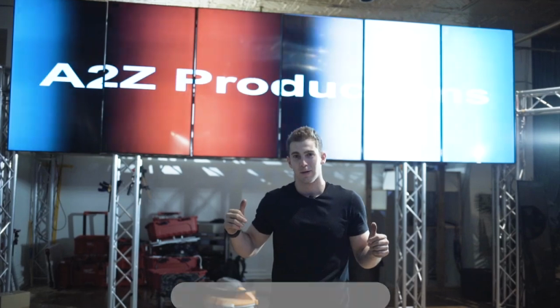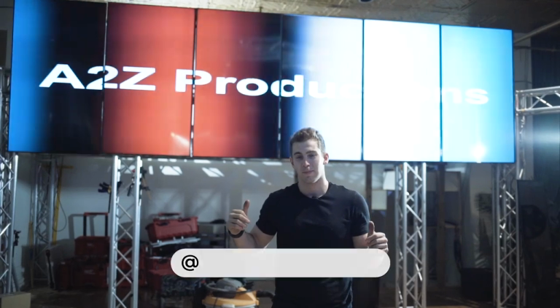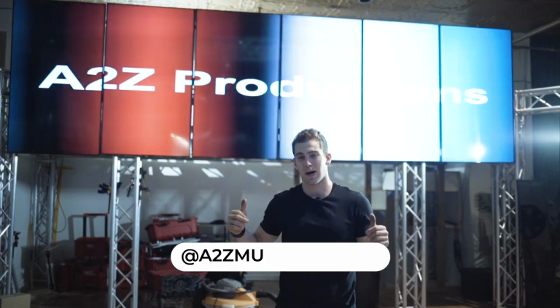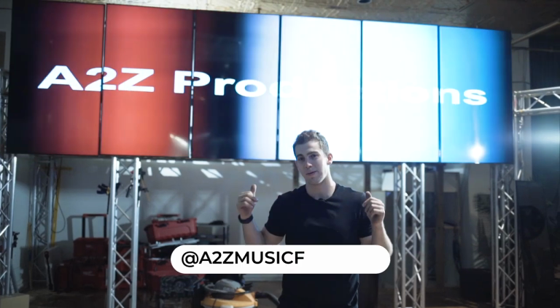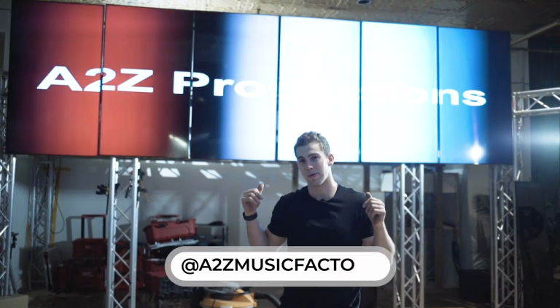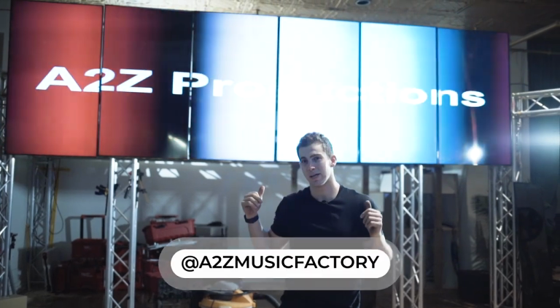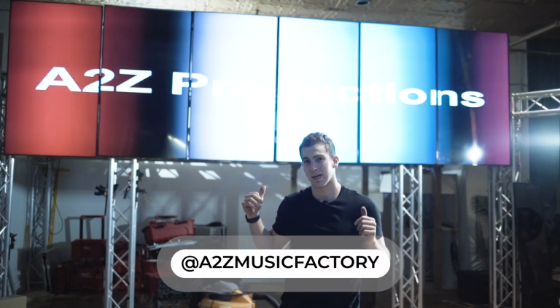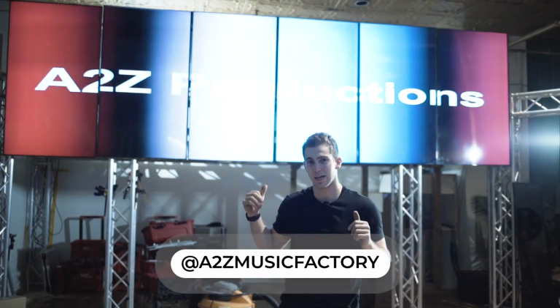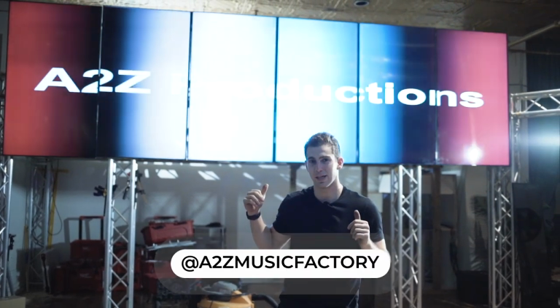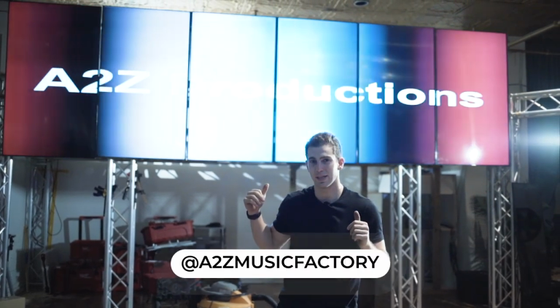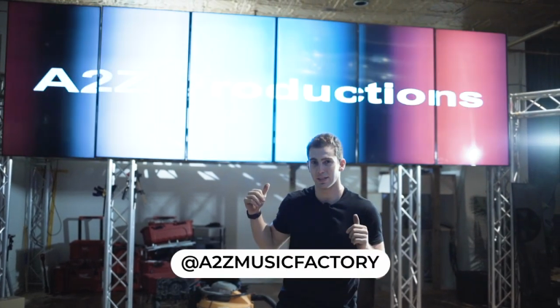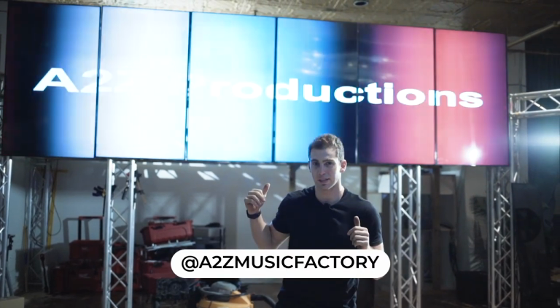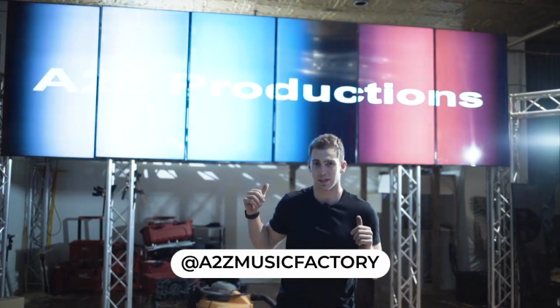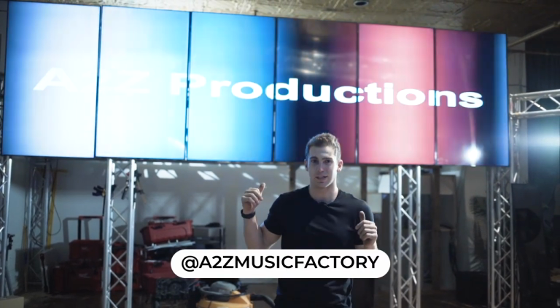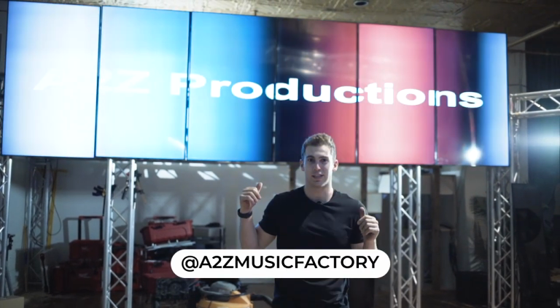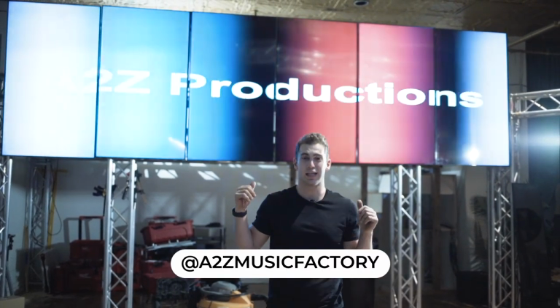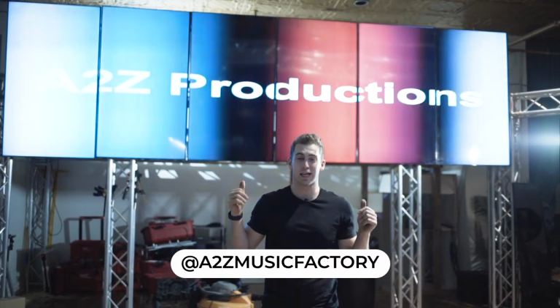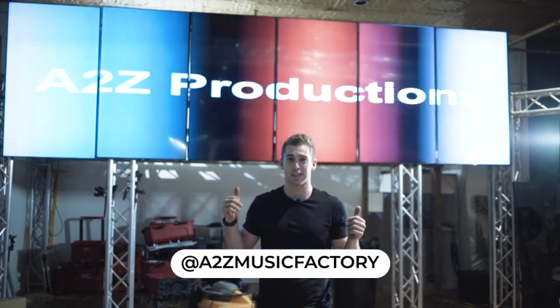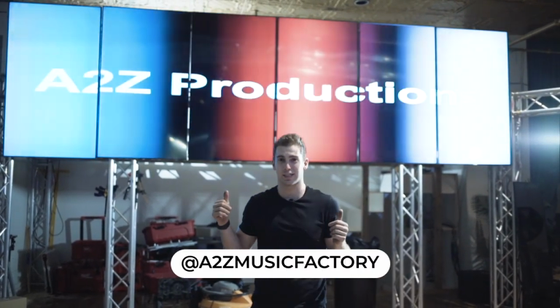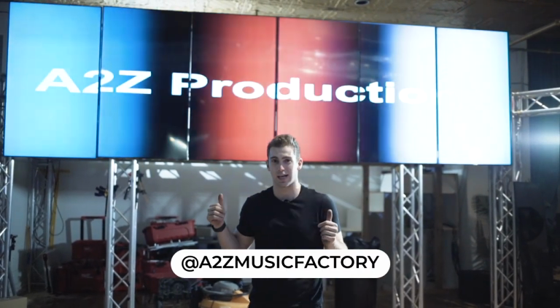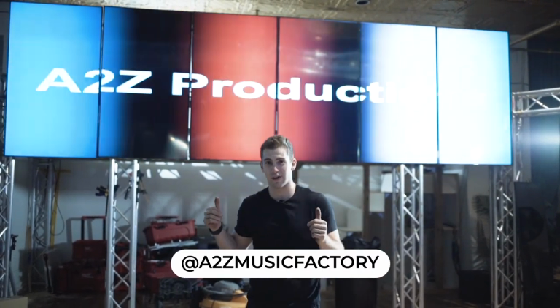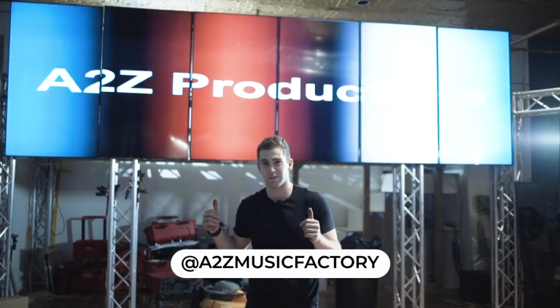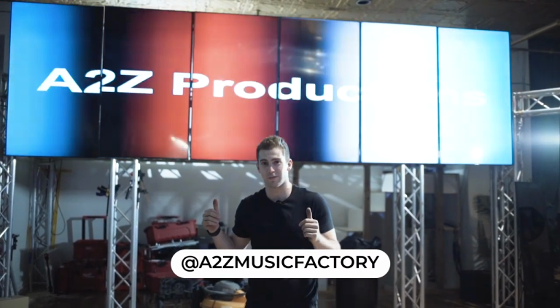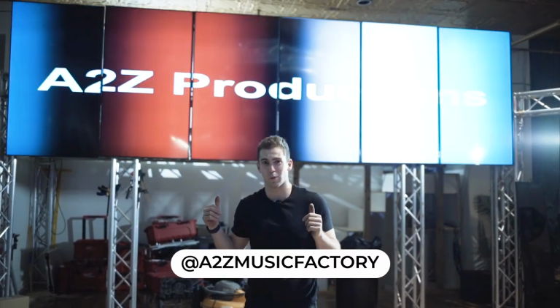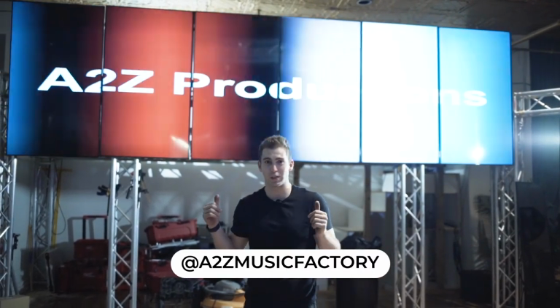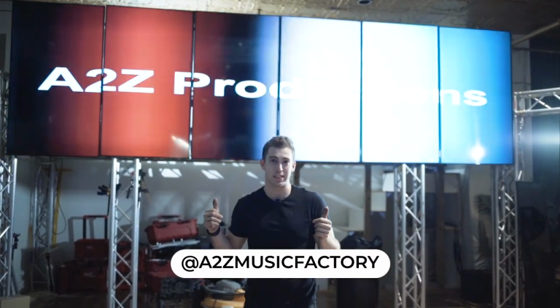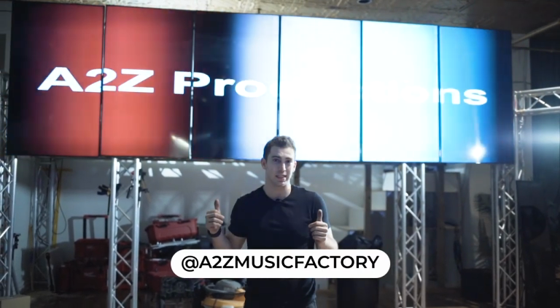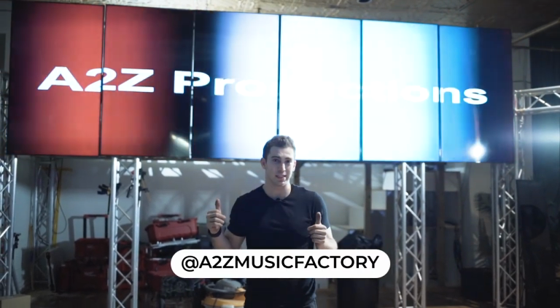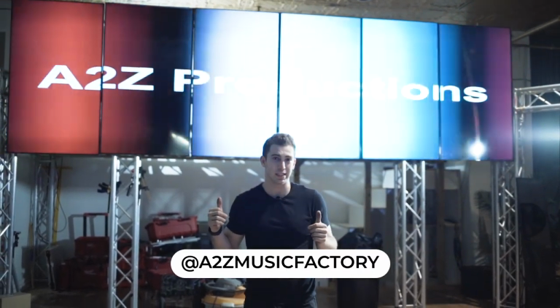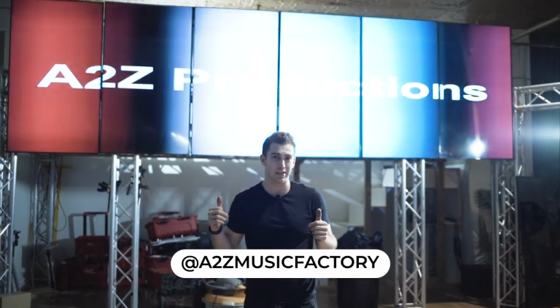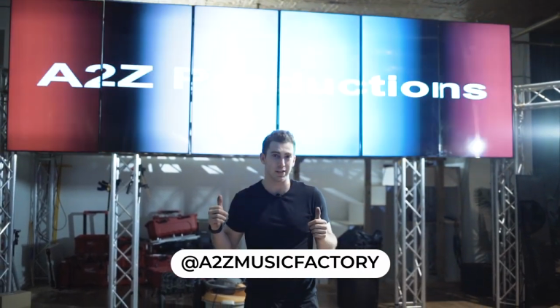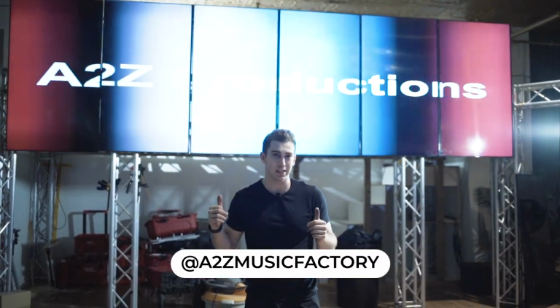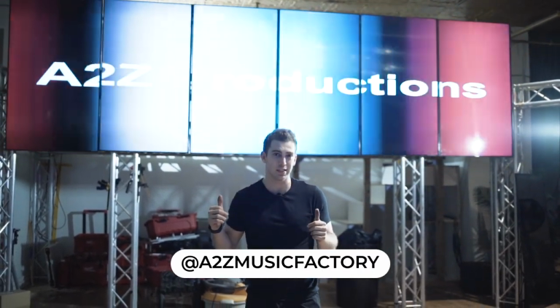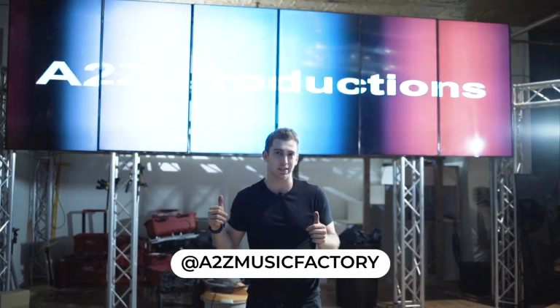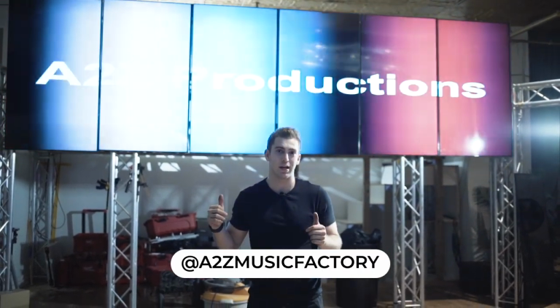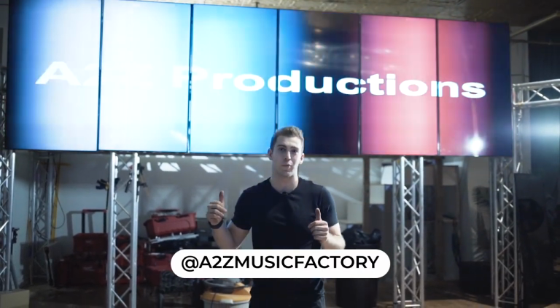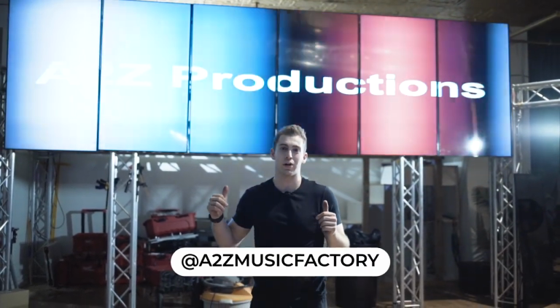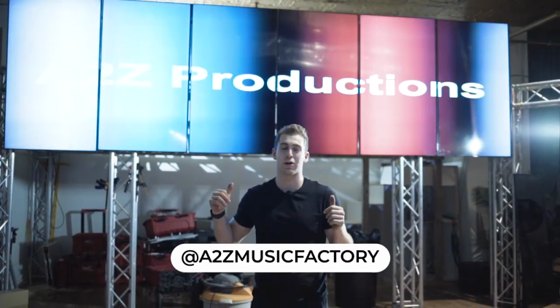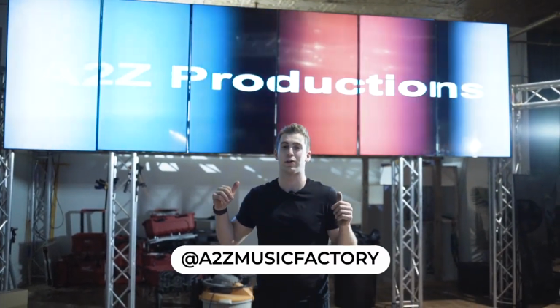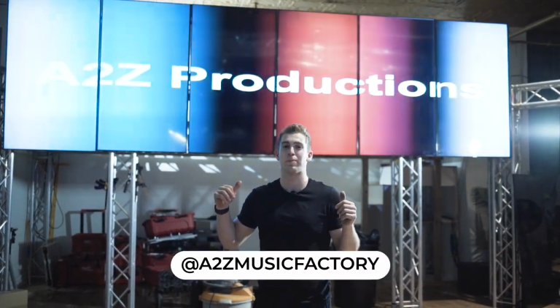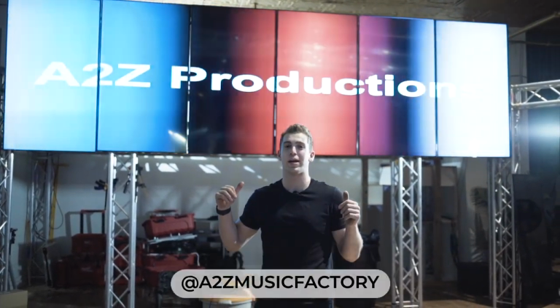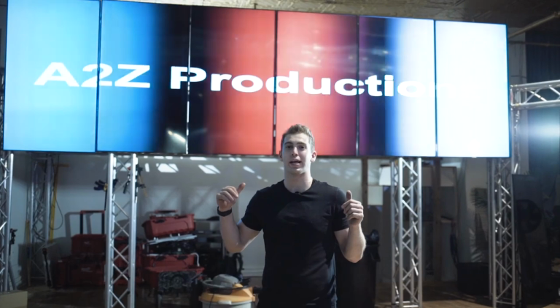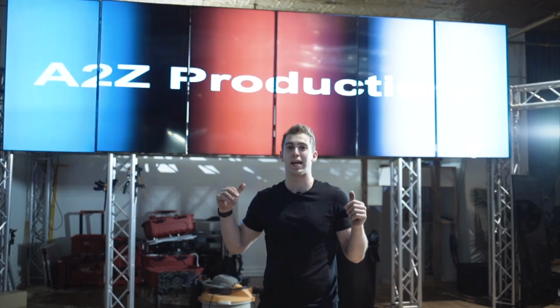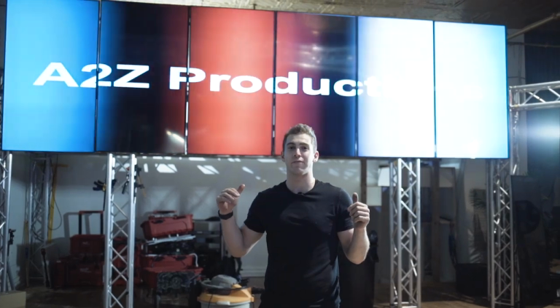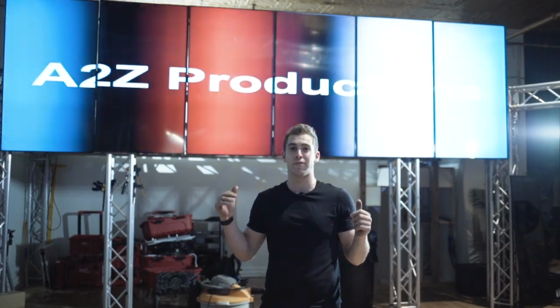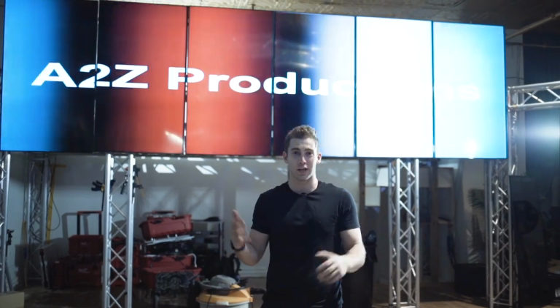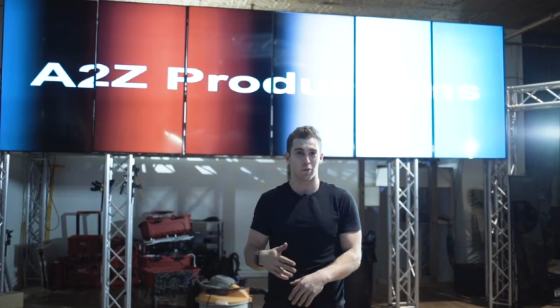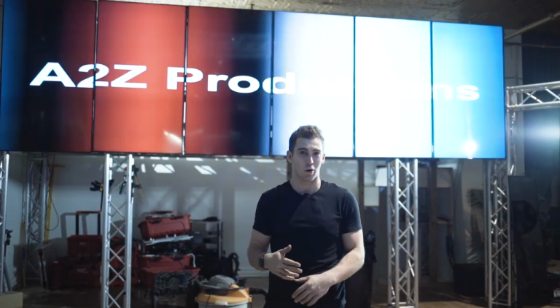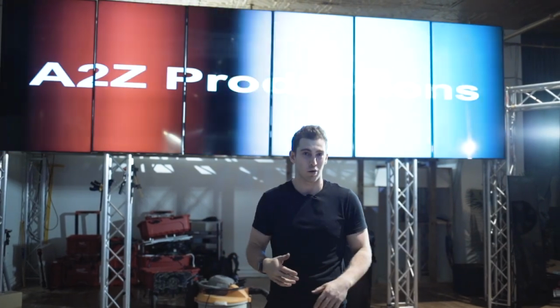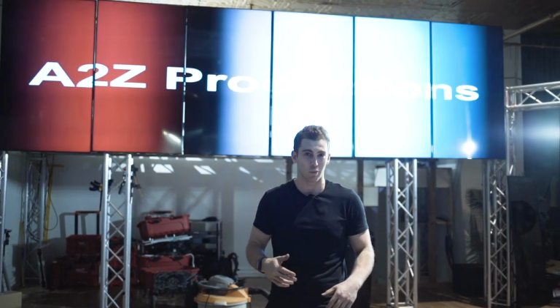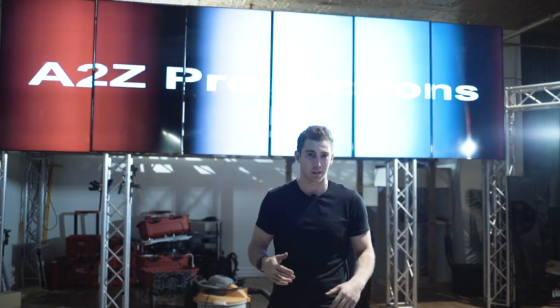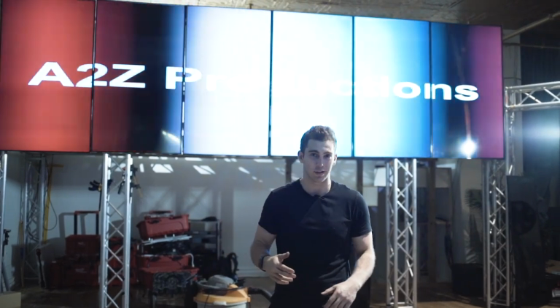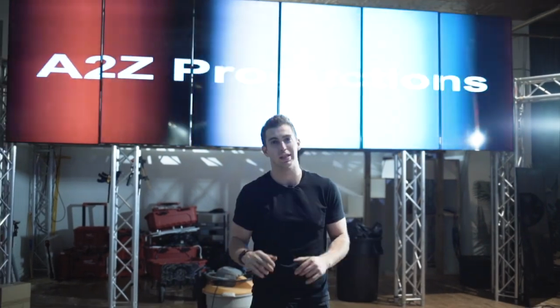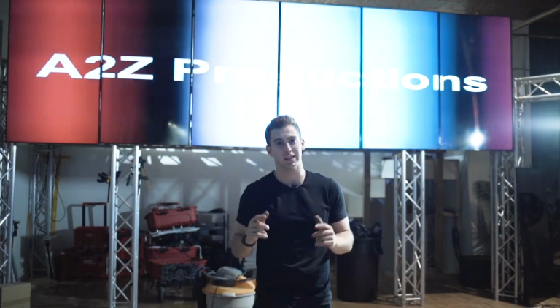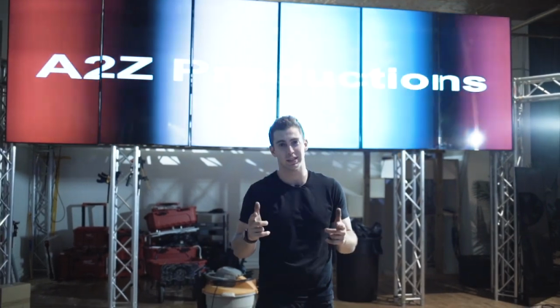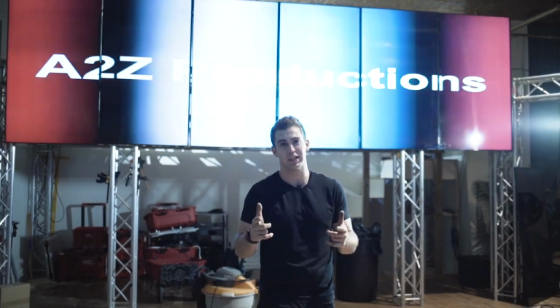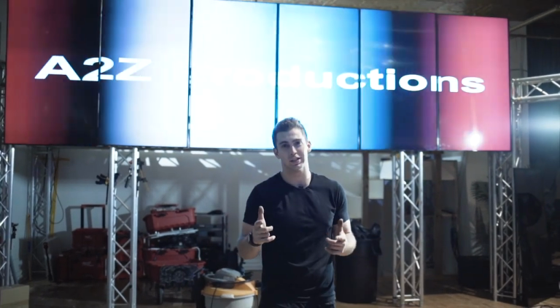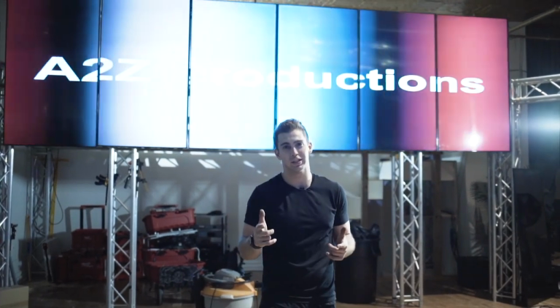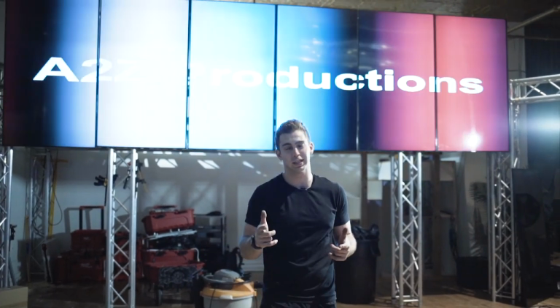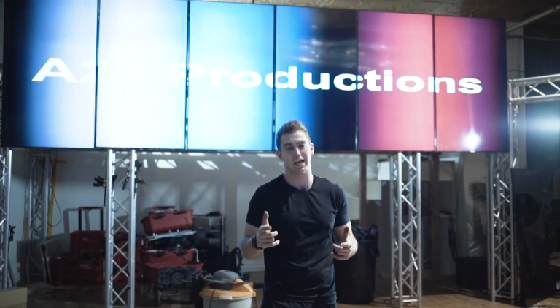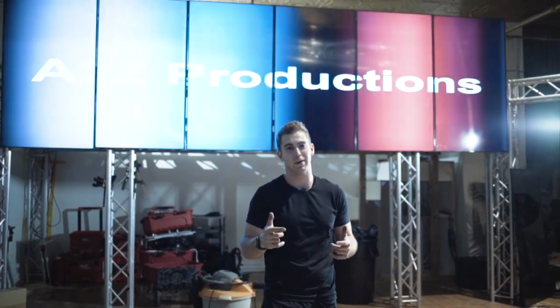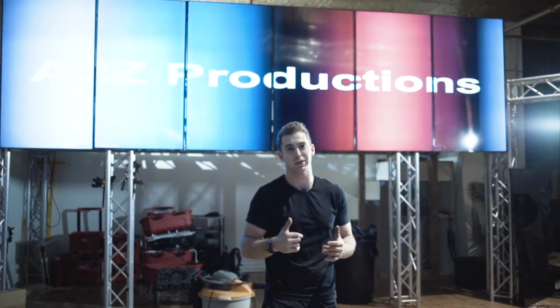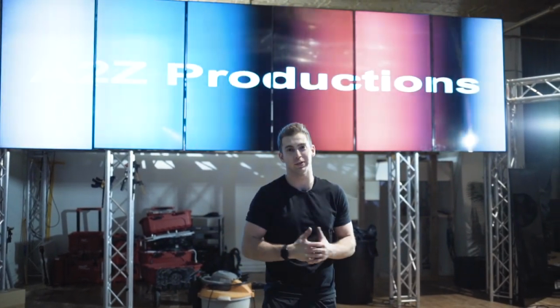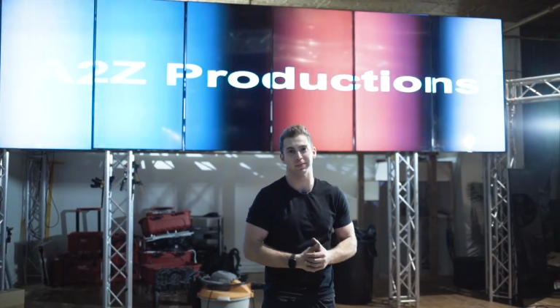Behind me is six out of 14 TVs that we are going to make a video wall with. Let's take a look at how we do it.